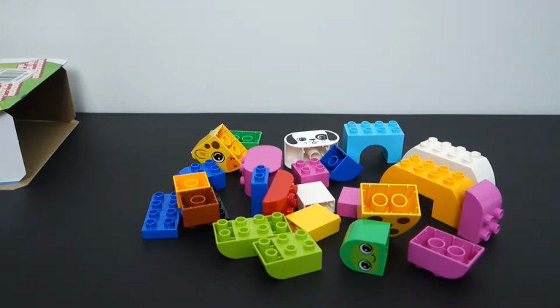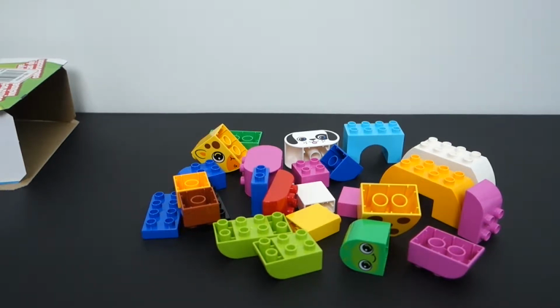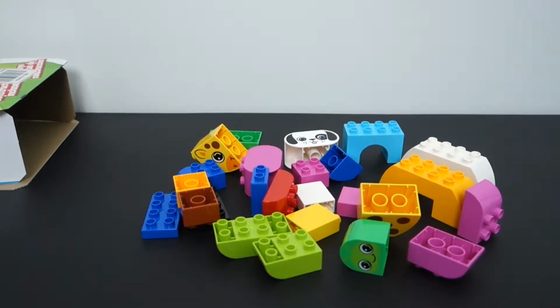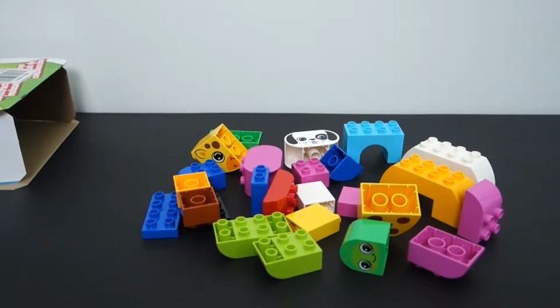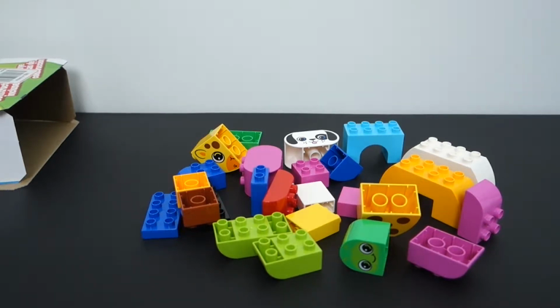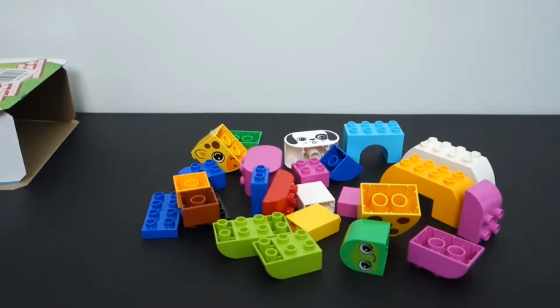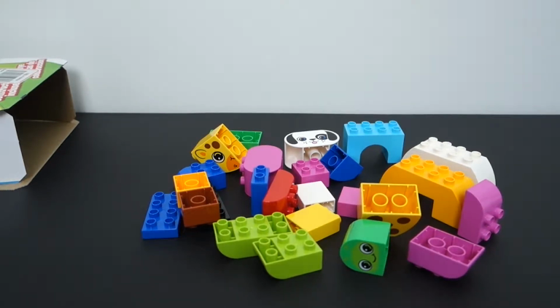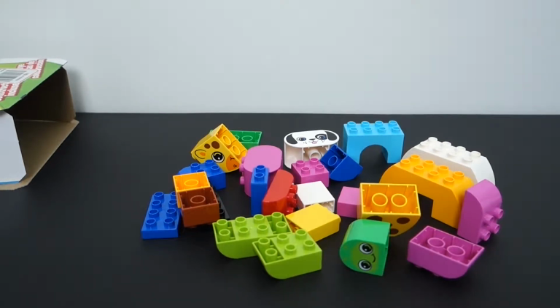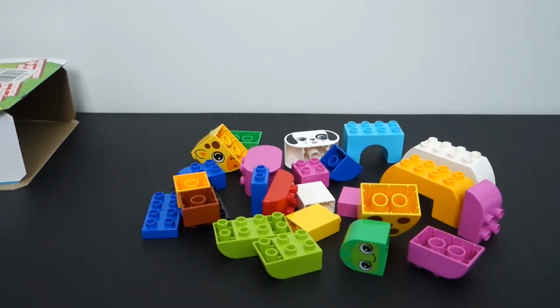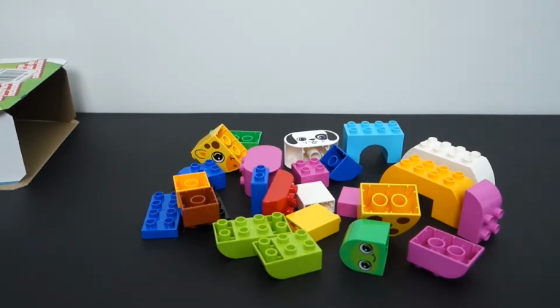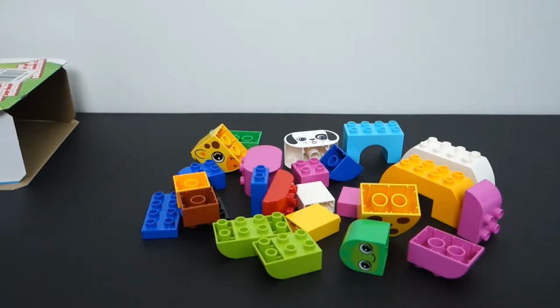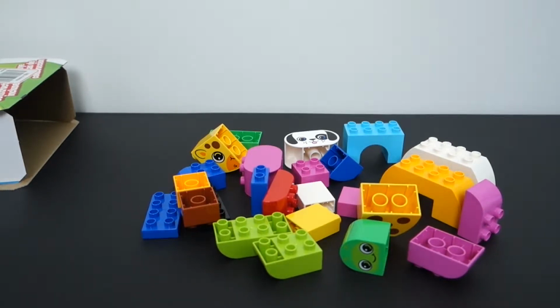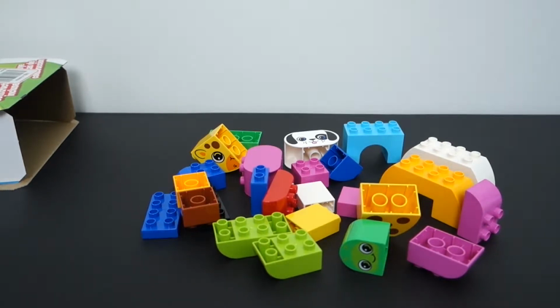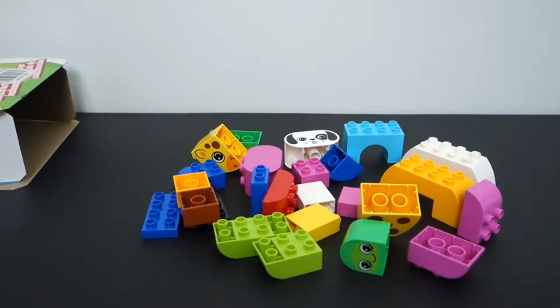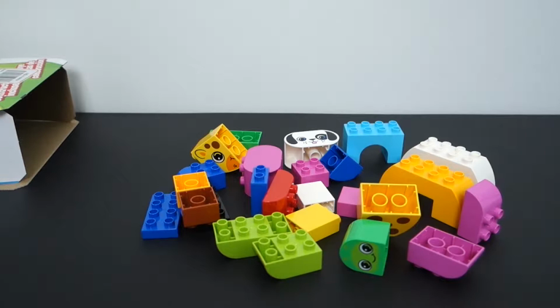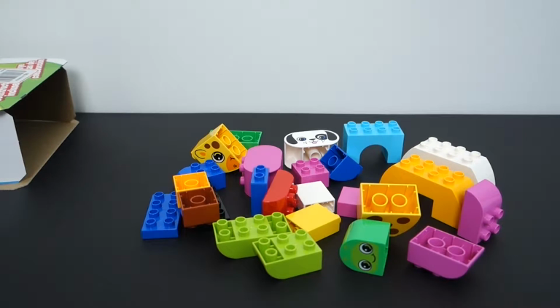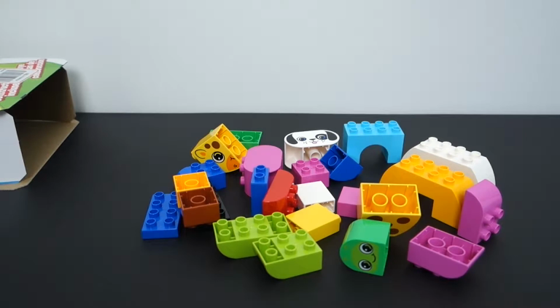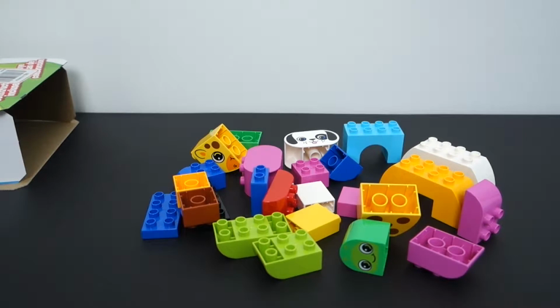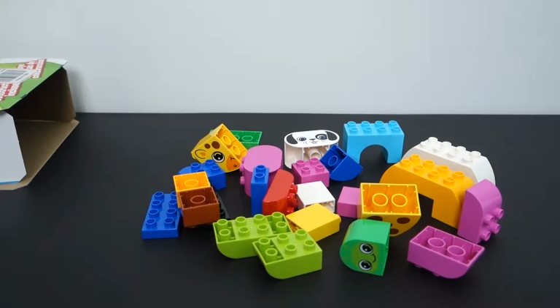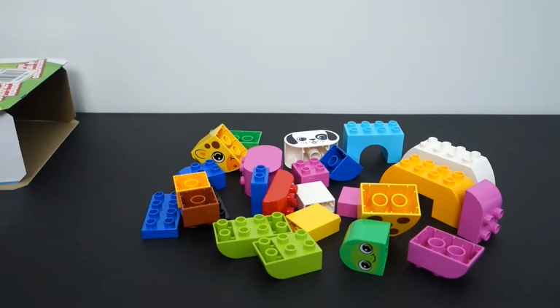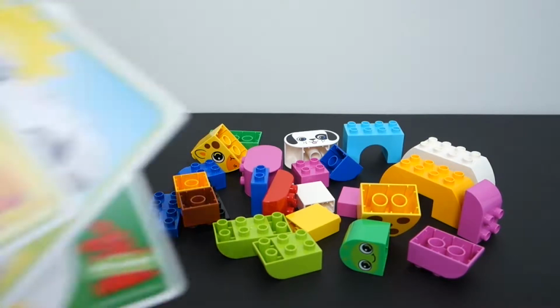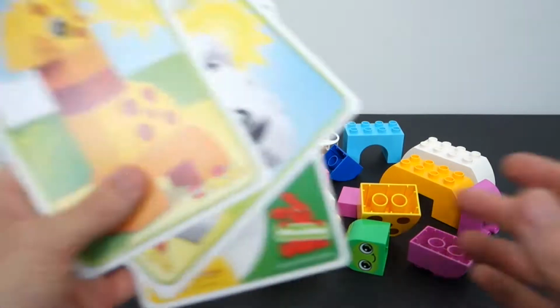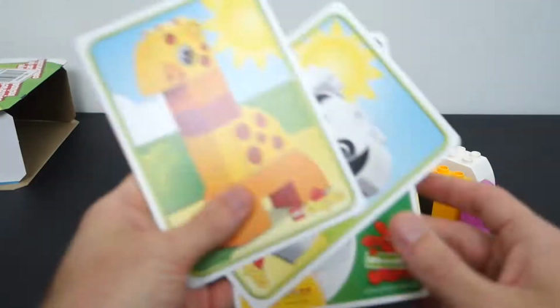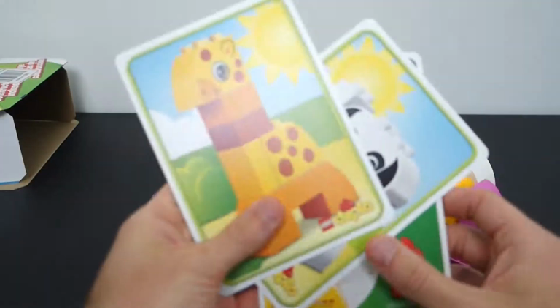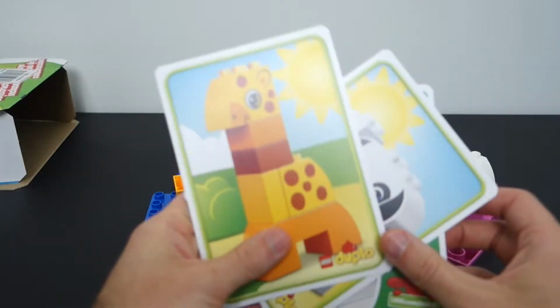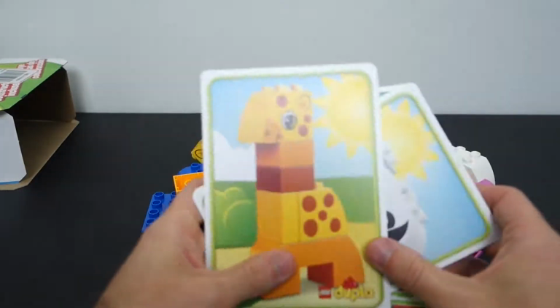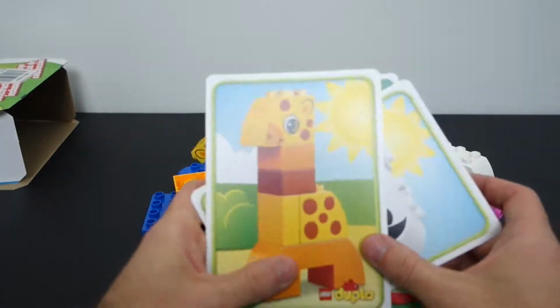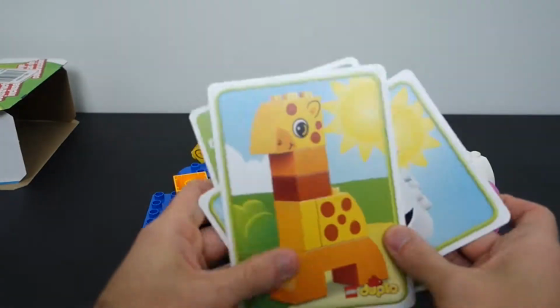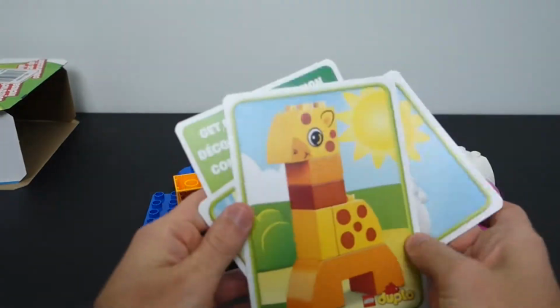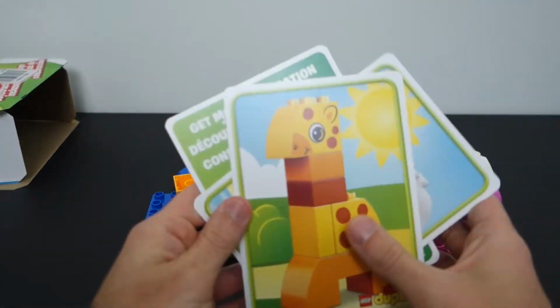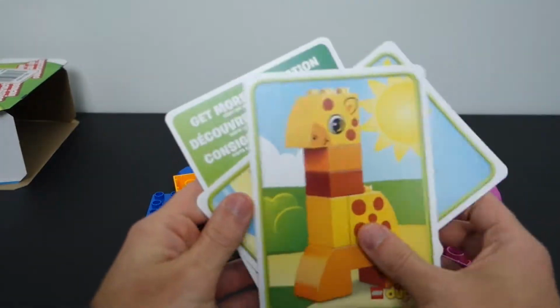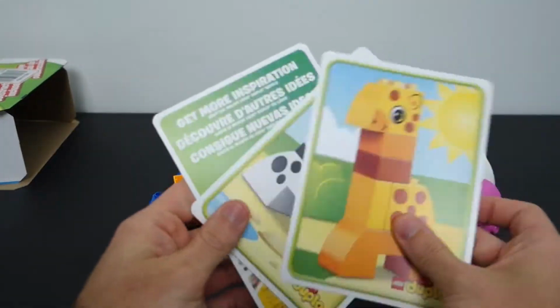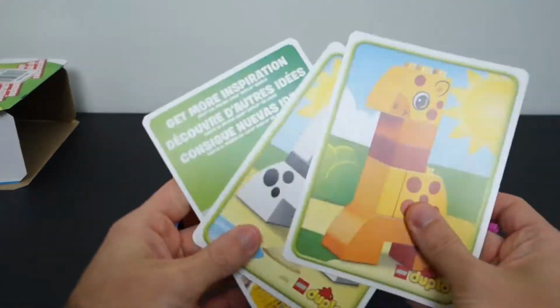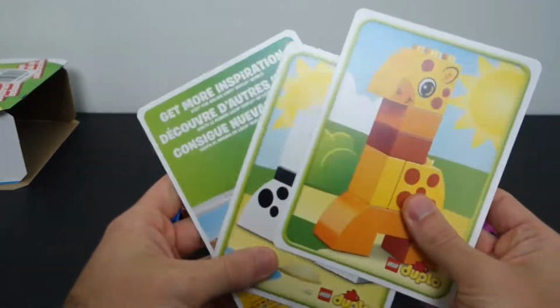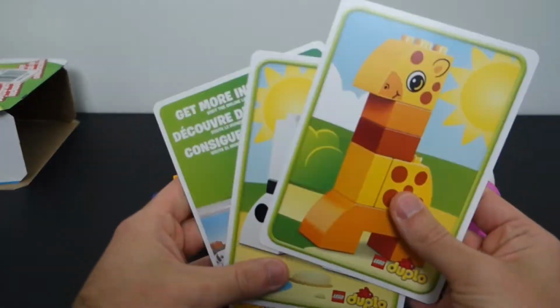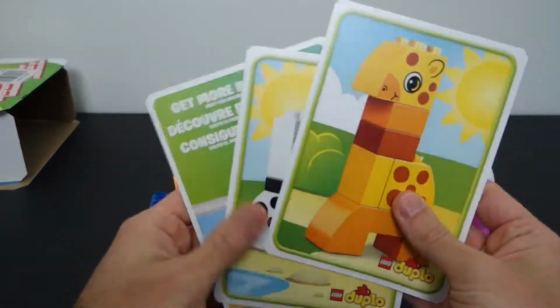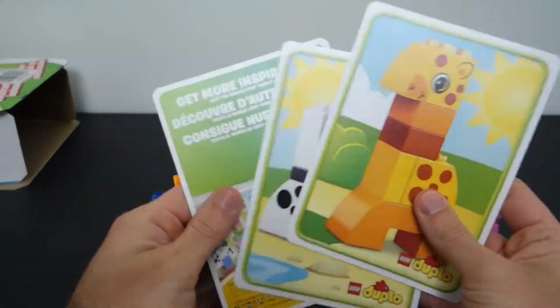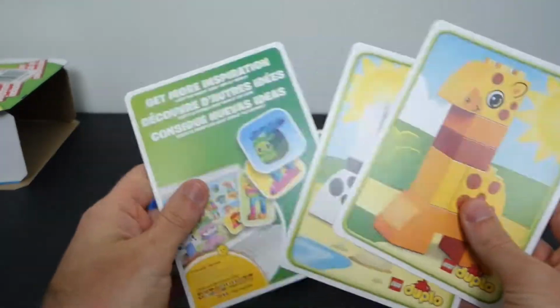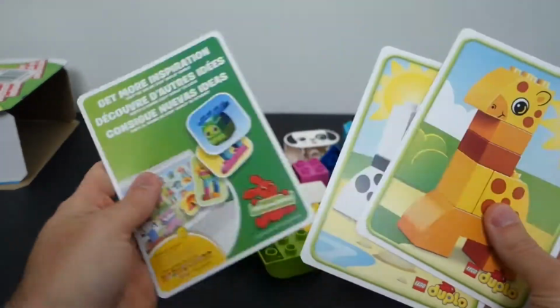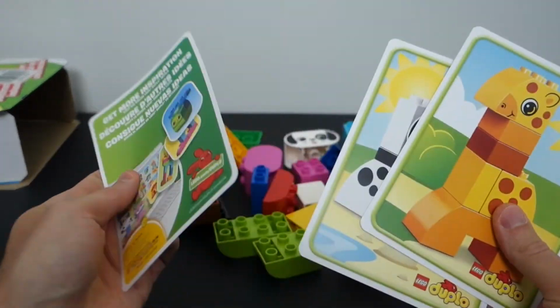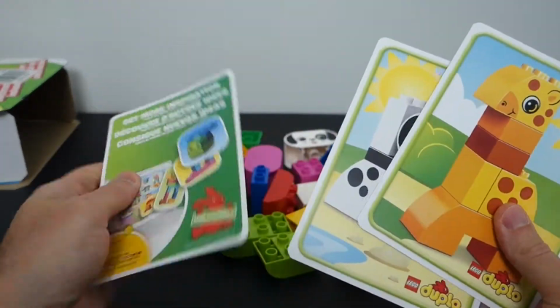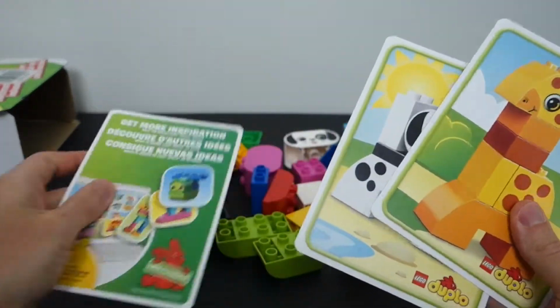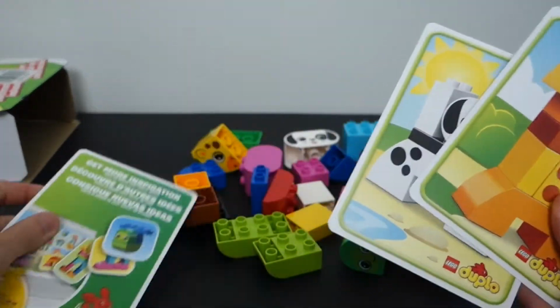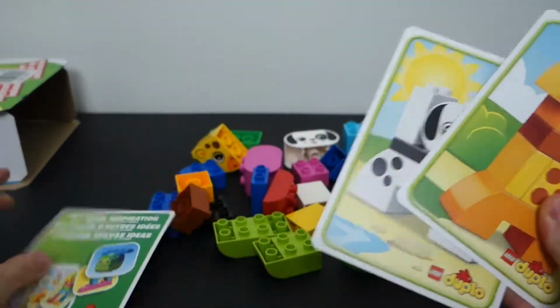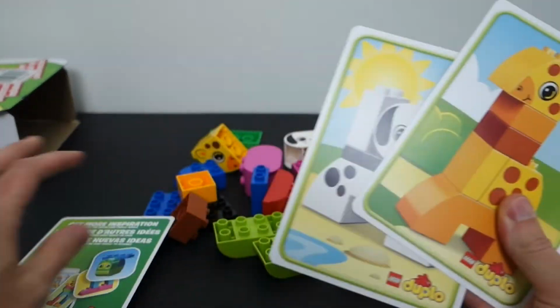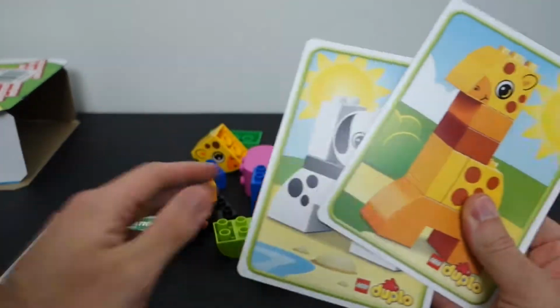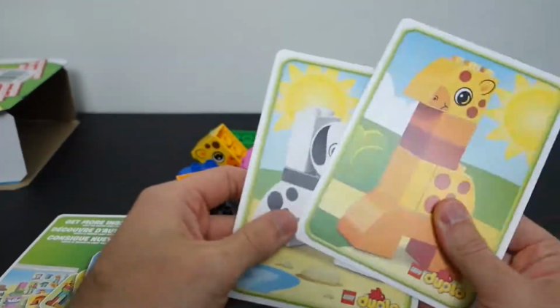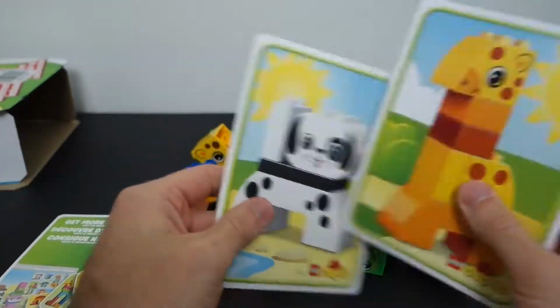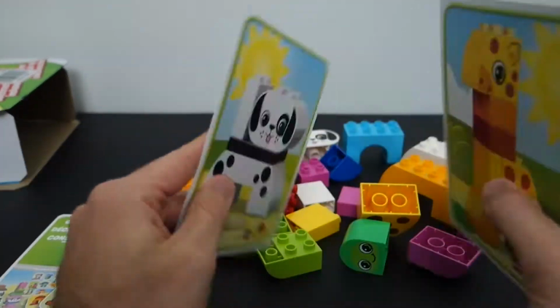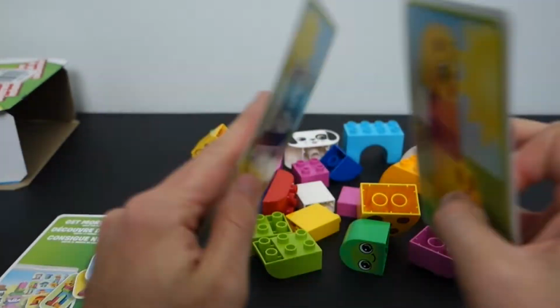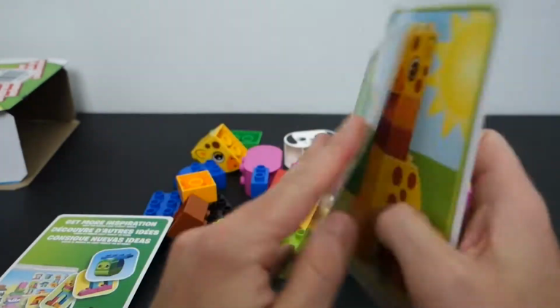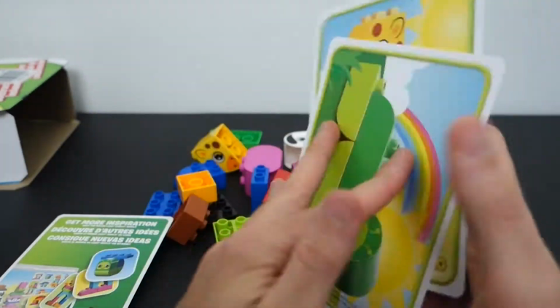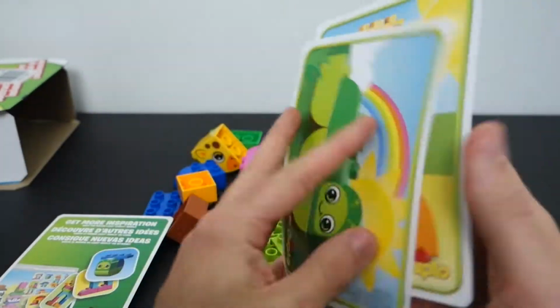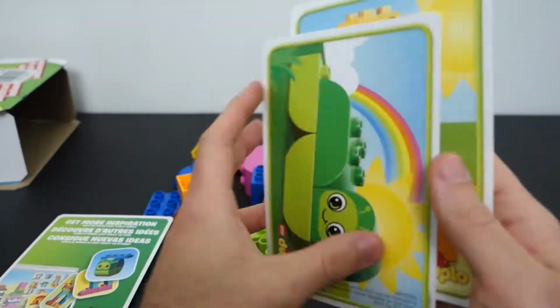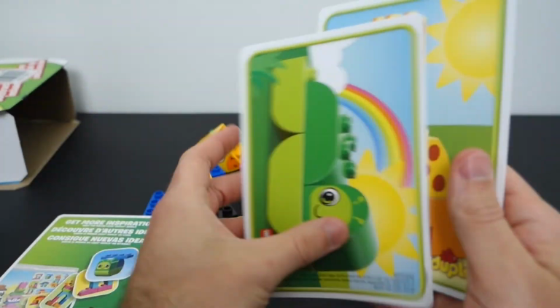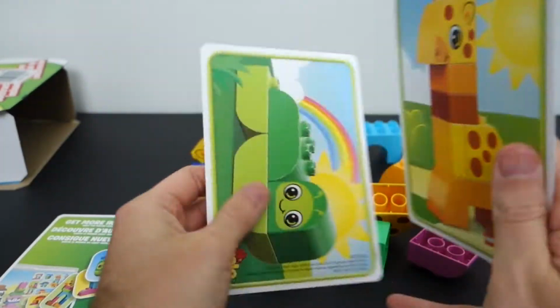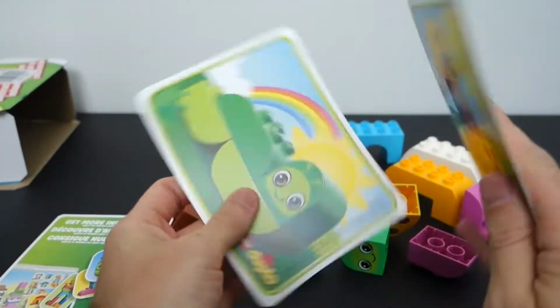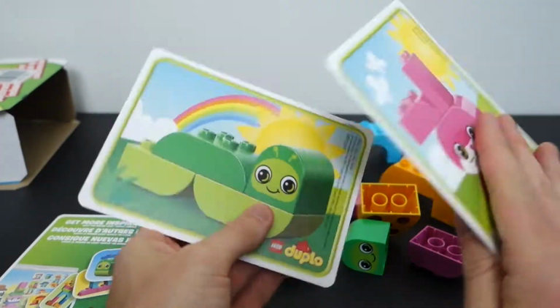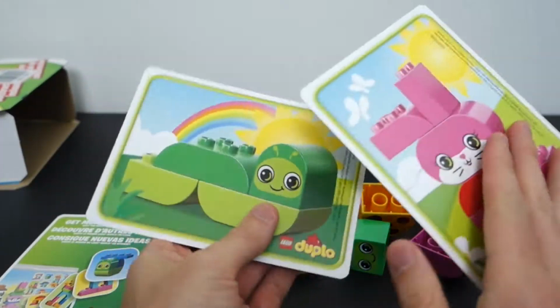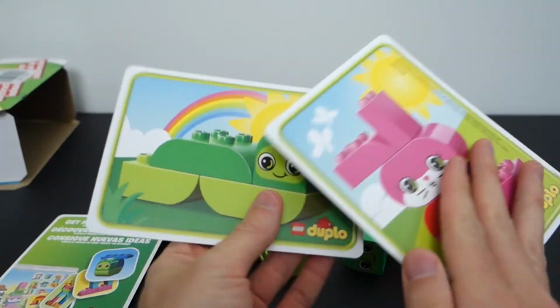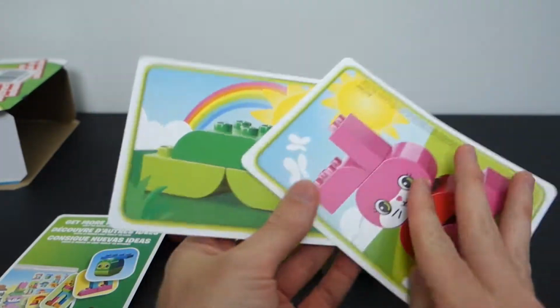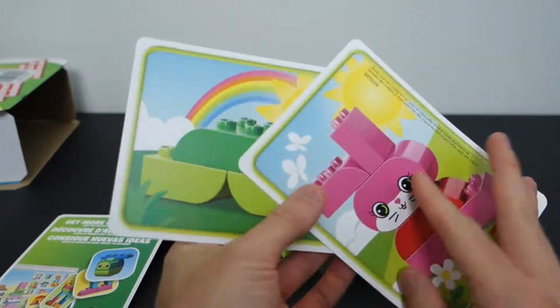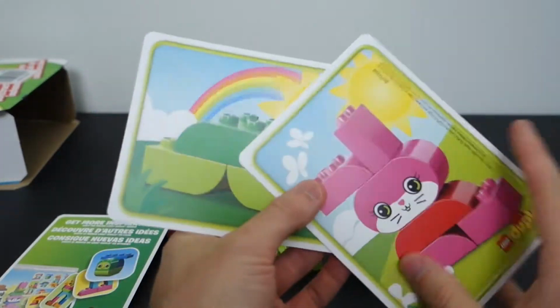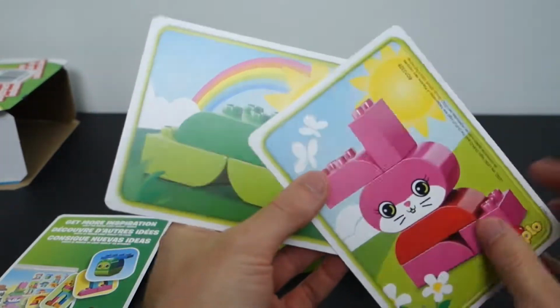So now I think I will build these things up for you so you can see what they look like fully built, and you can decide if this is a set that you want to buy.